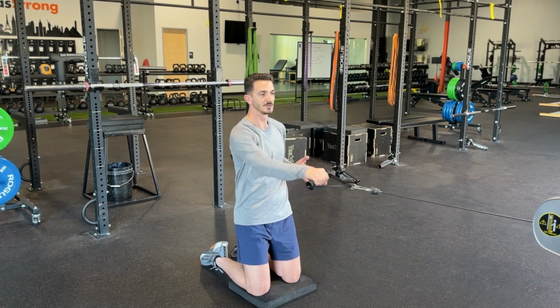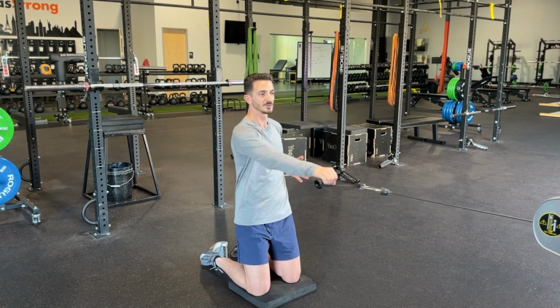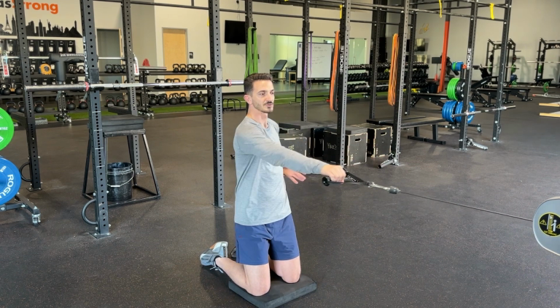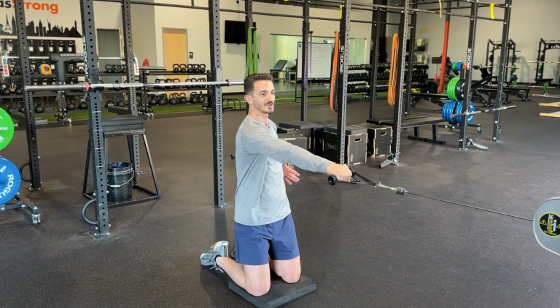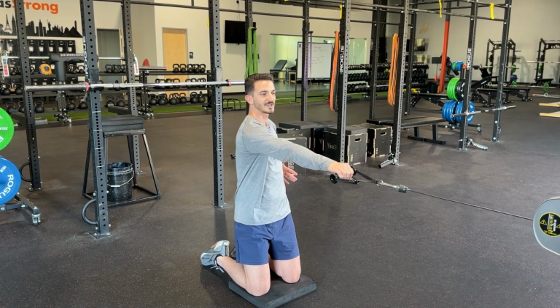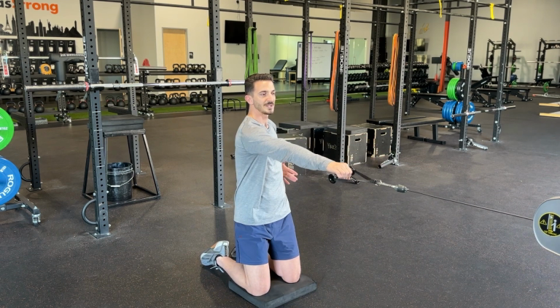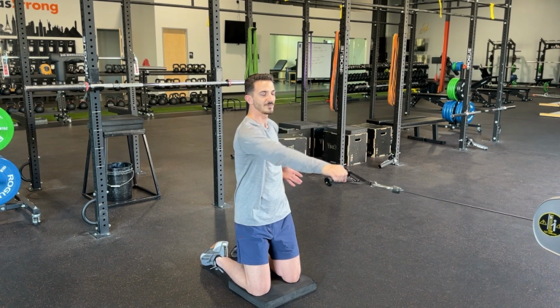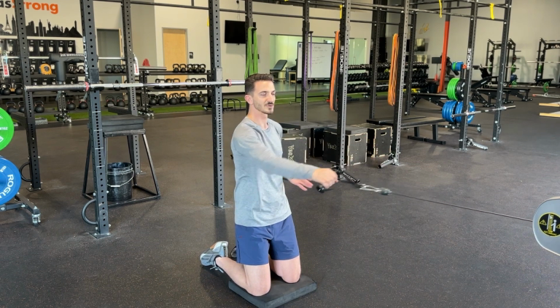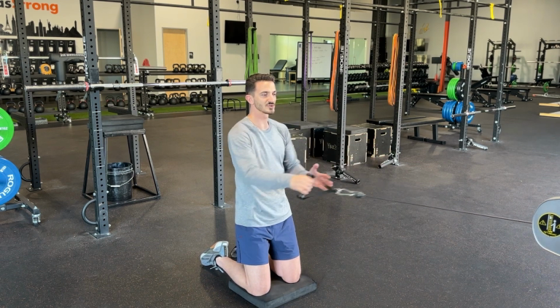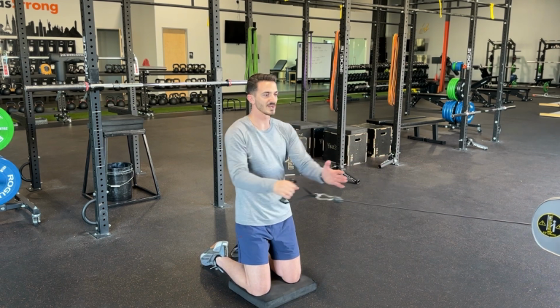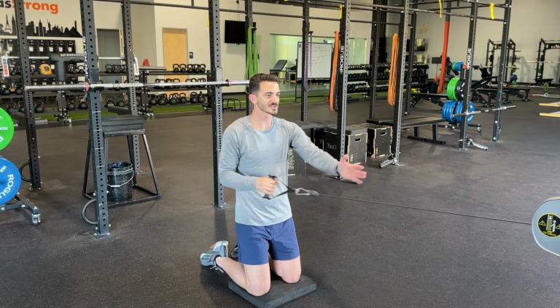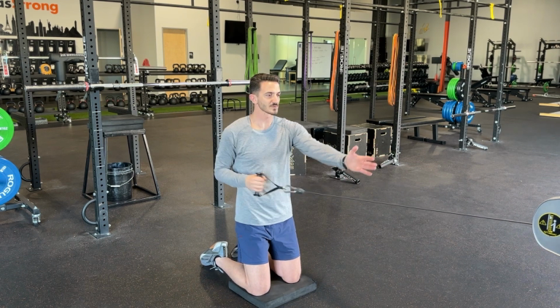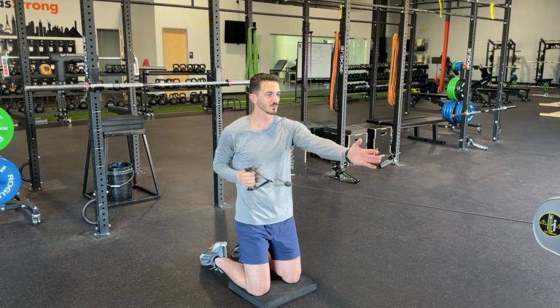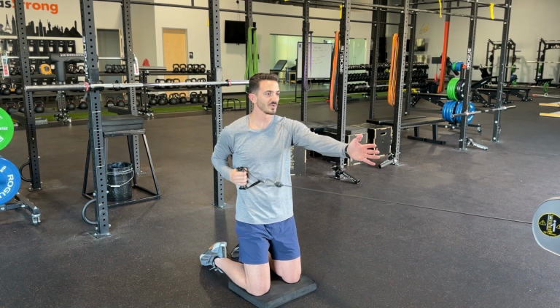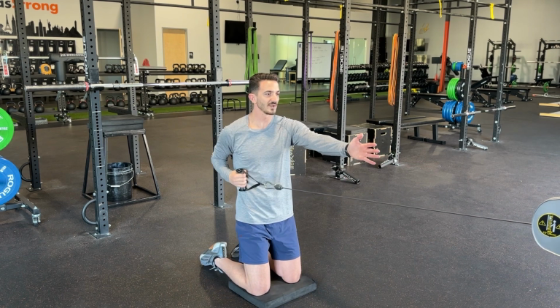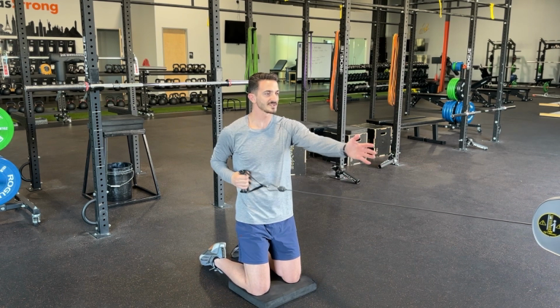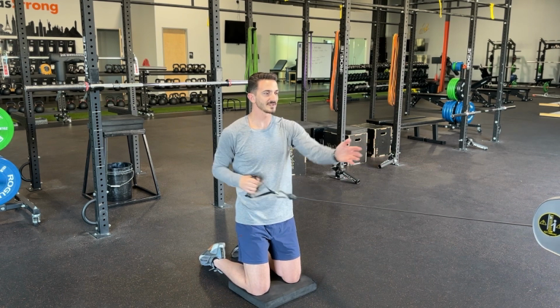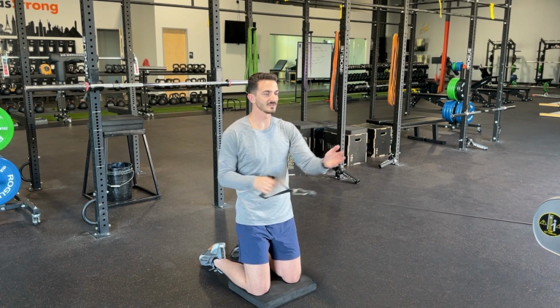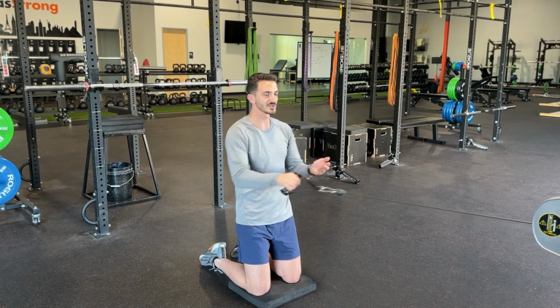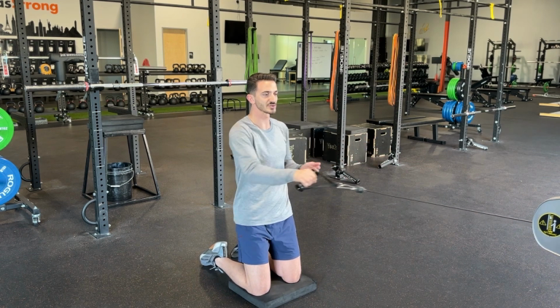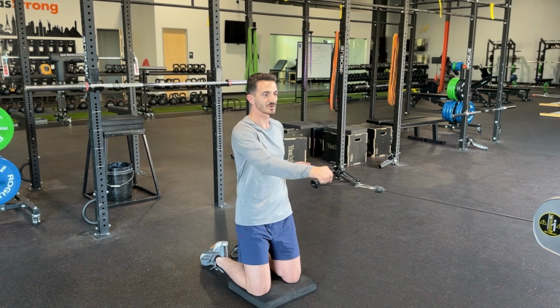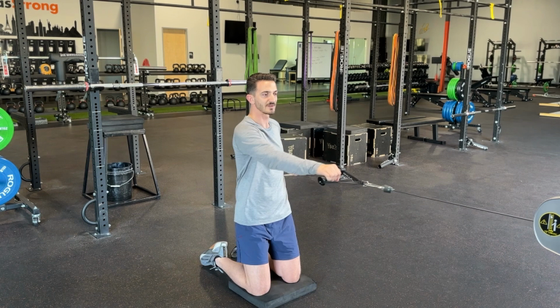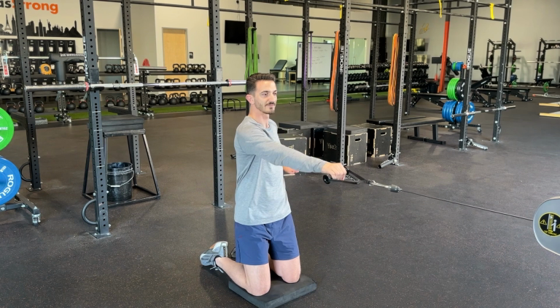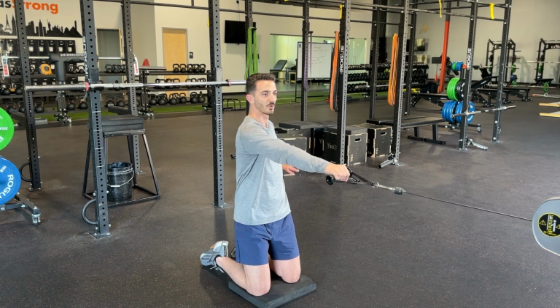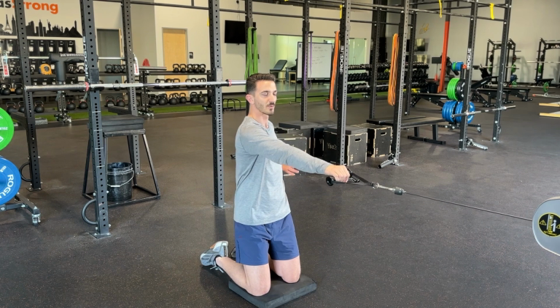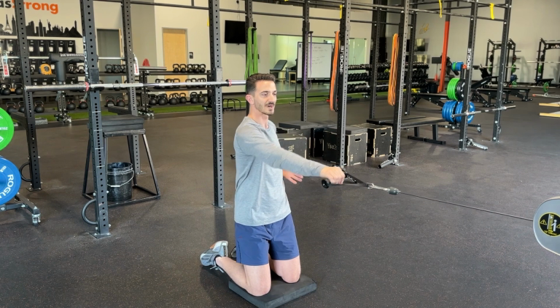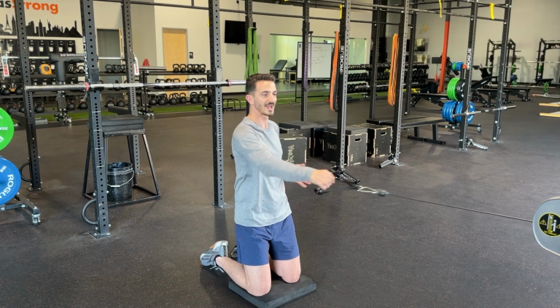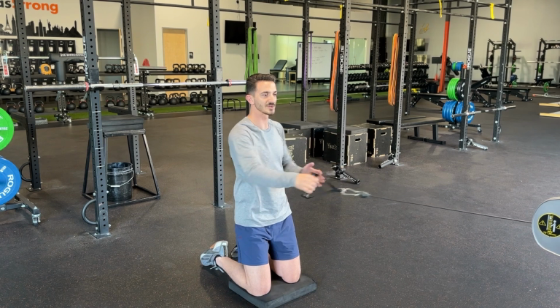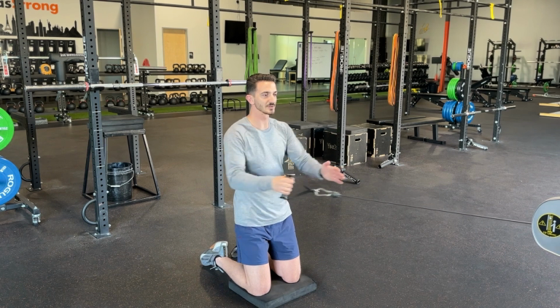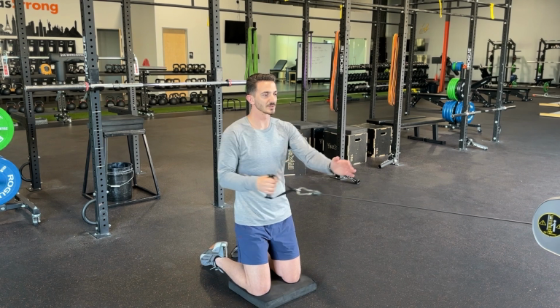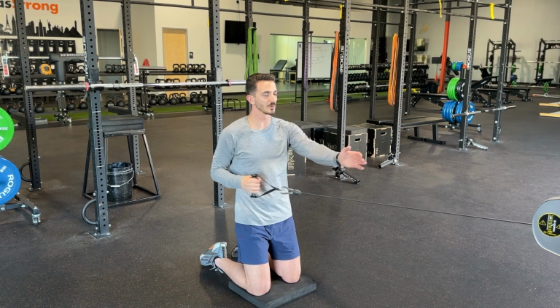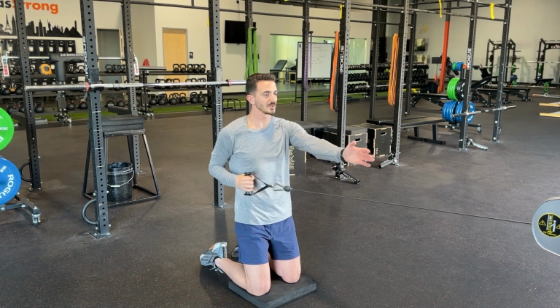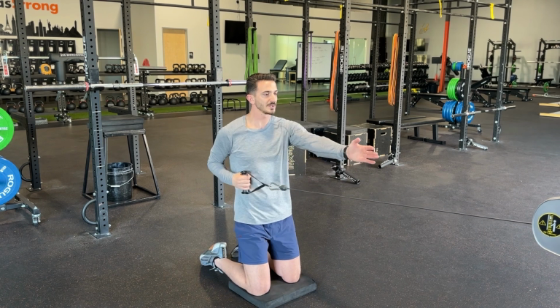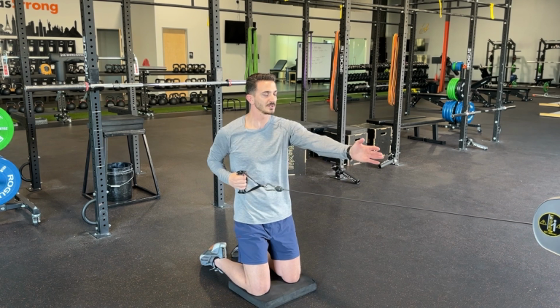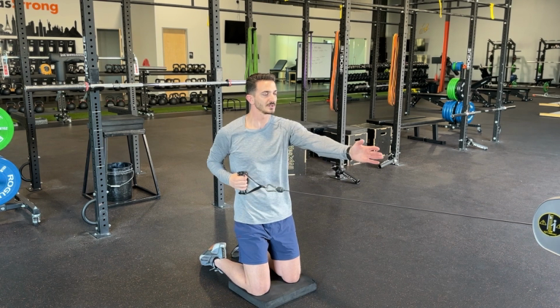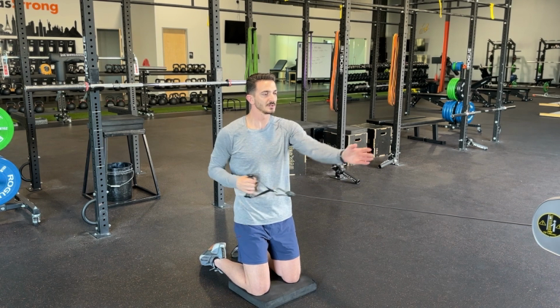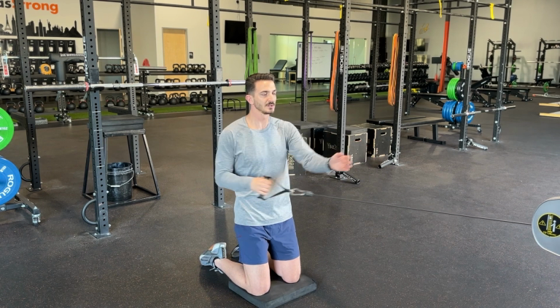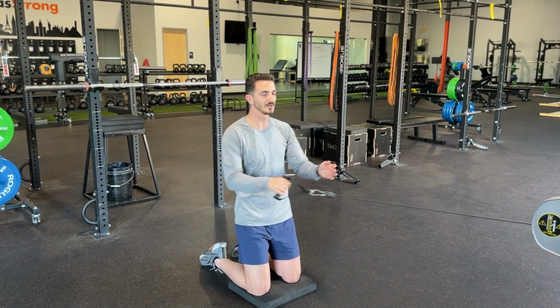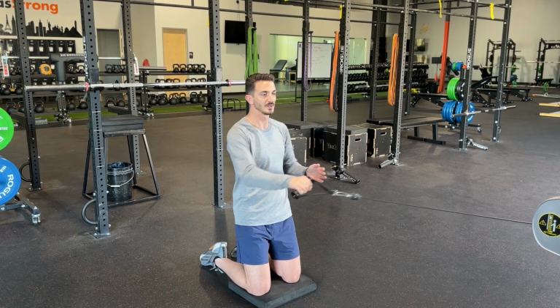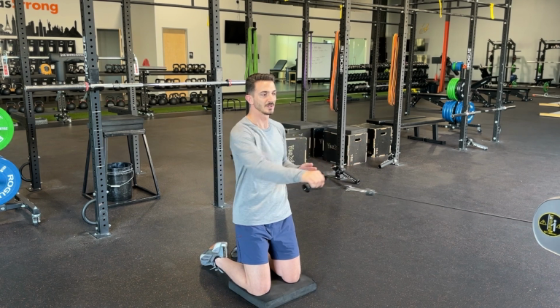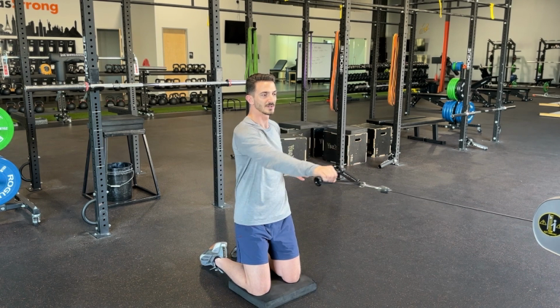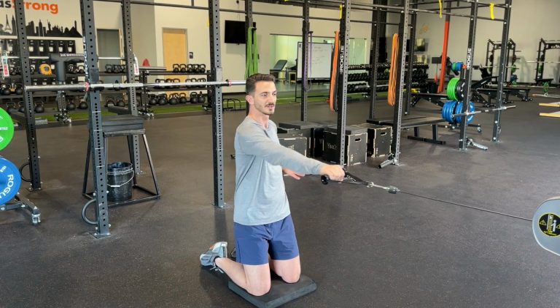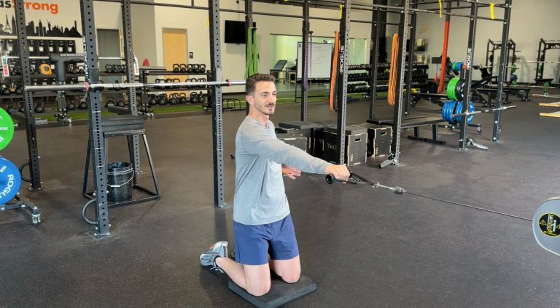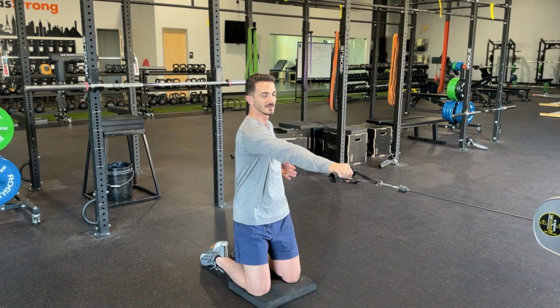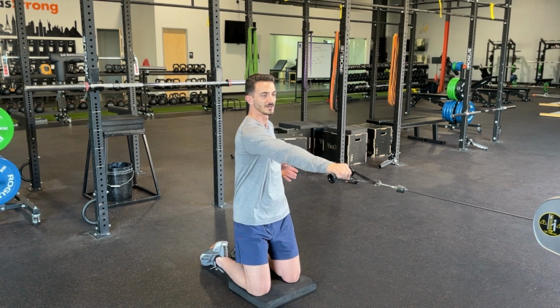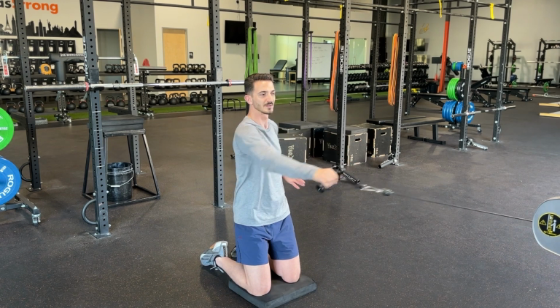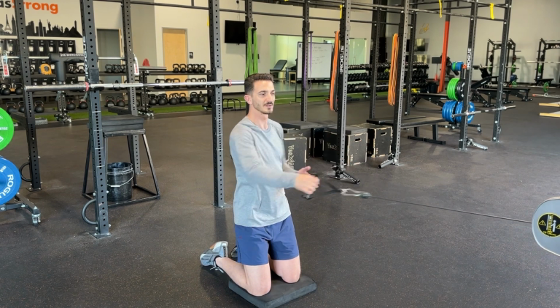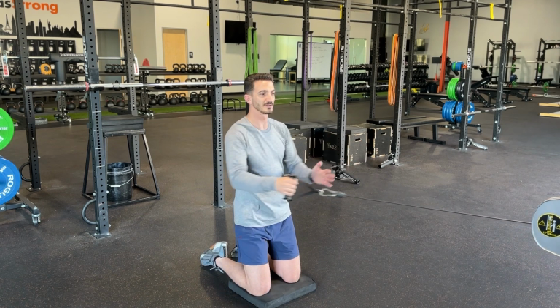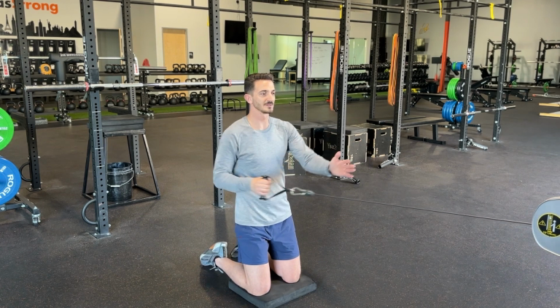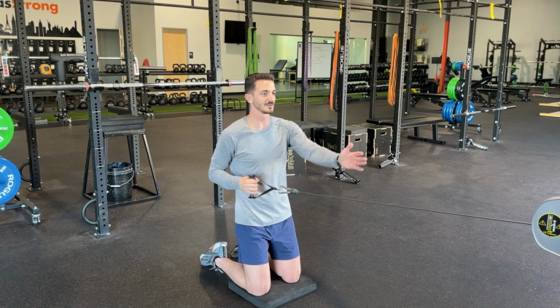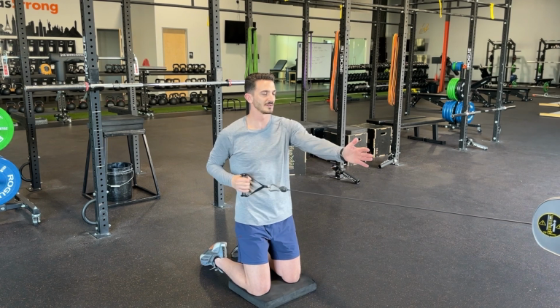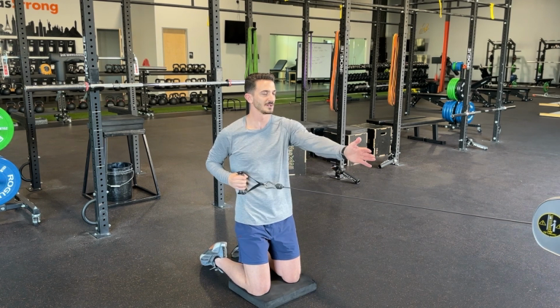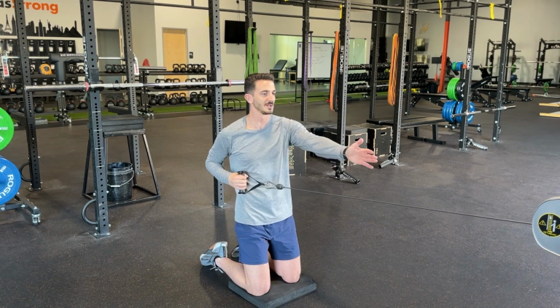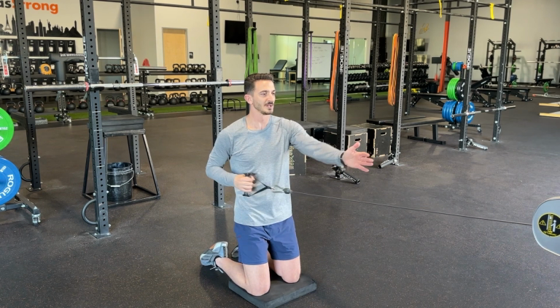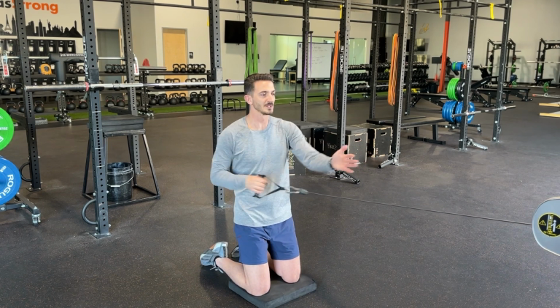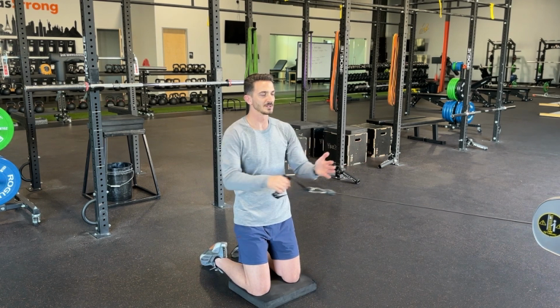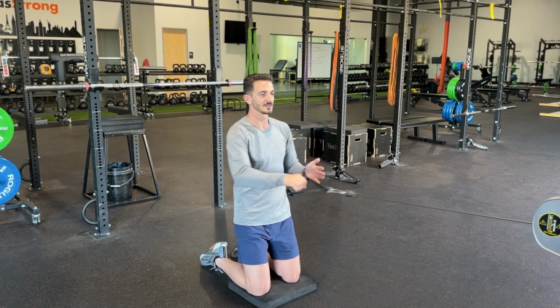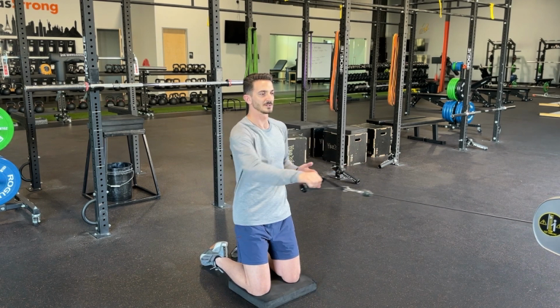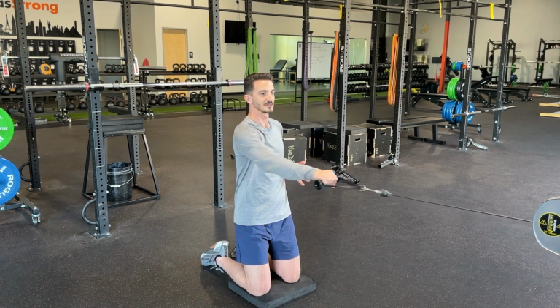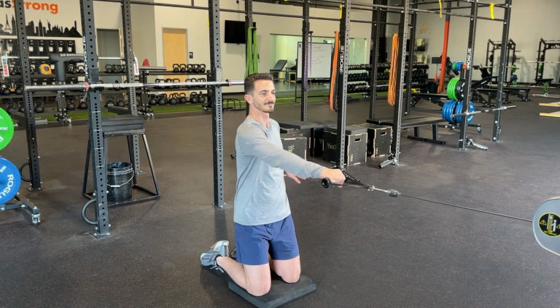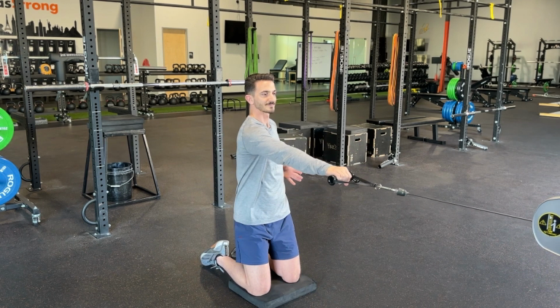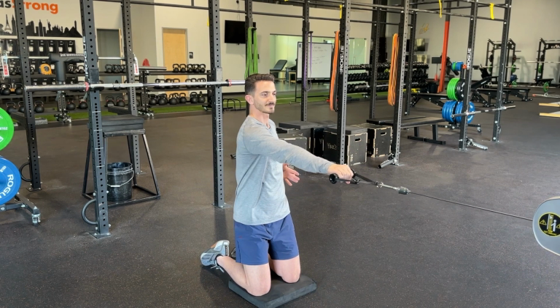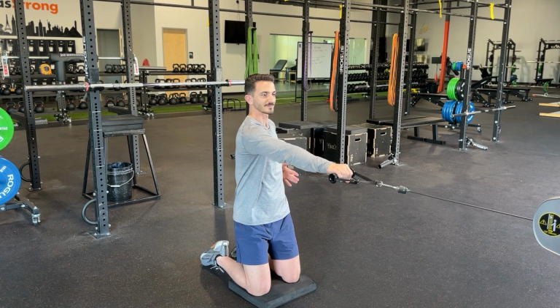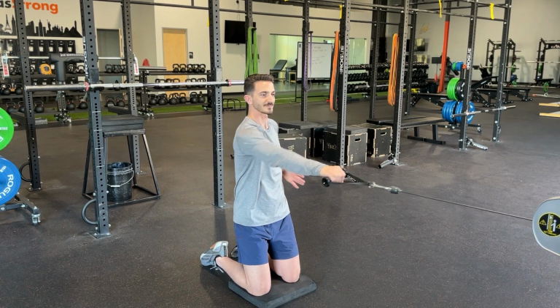Trying to keep your chest relatively straightforward as you're going.